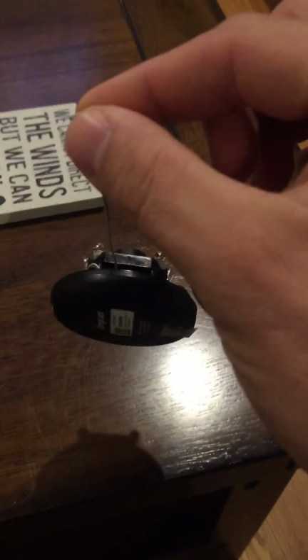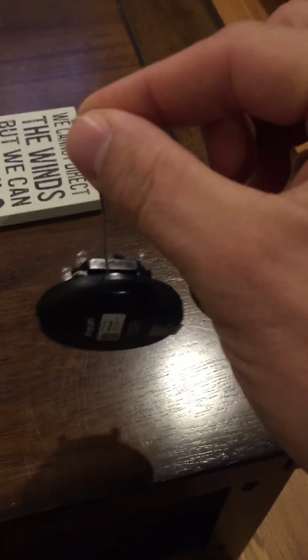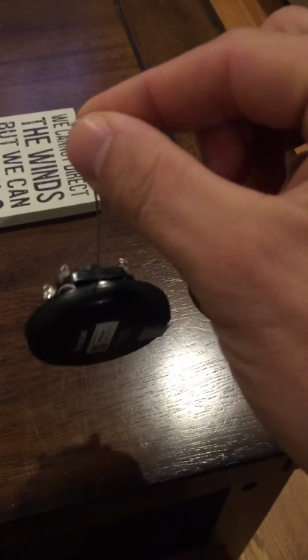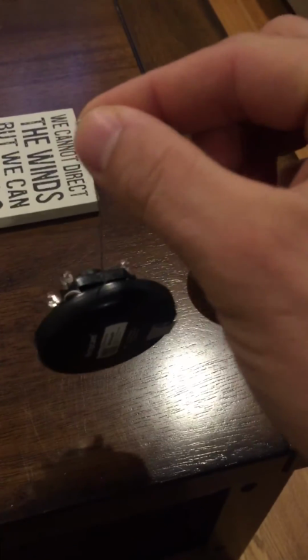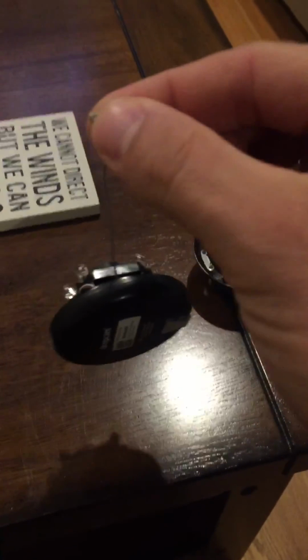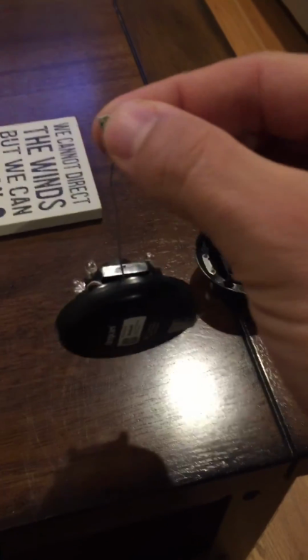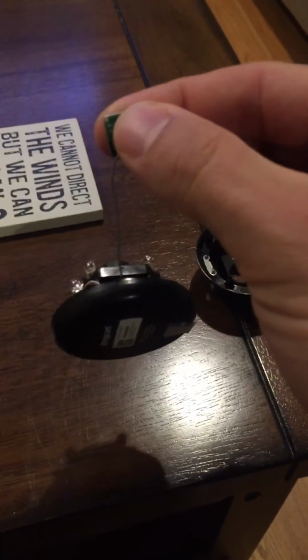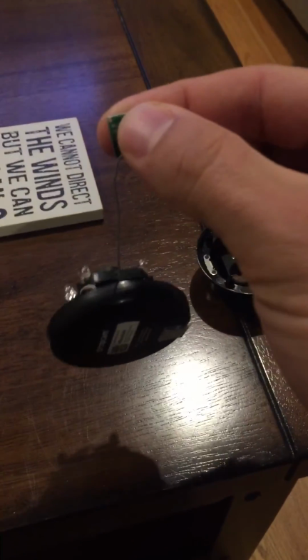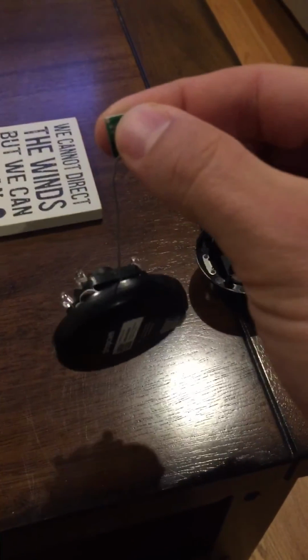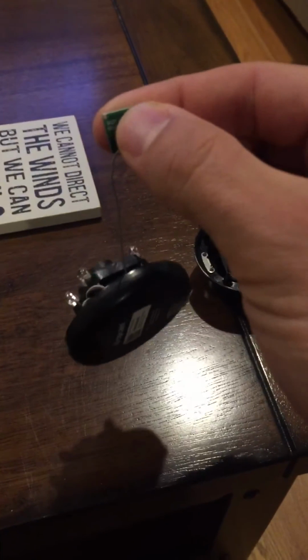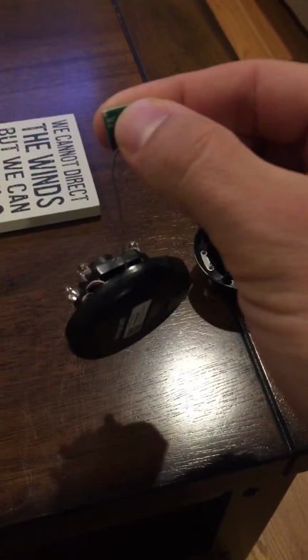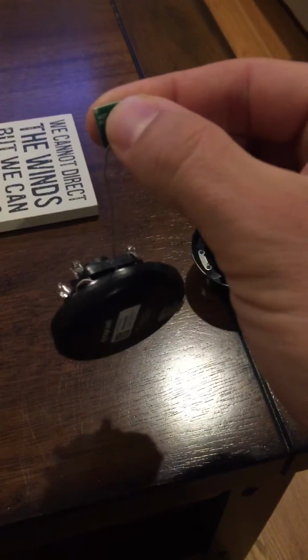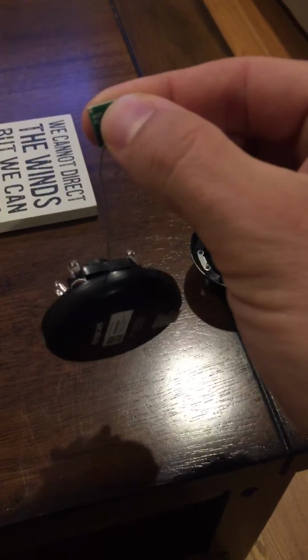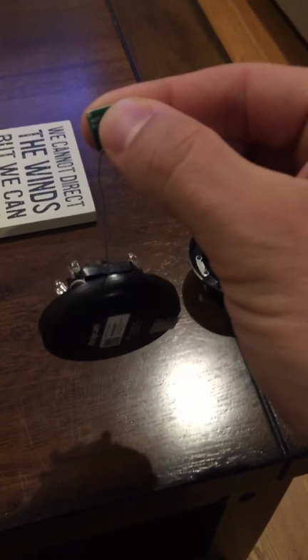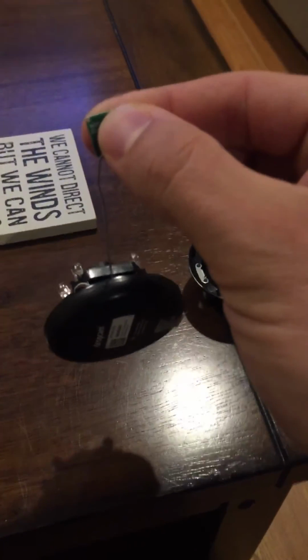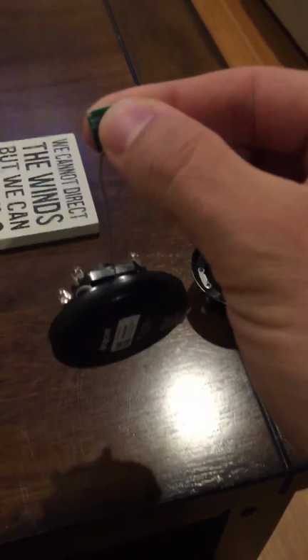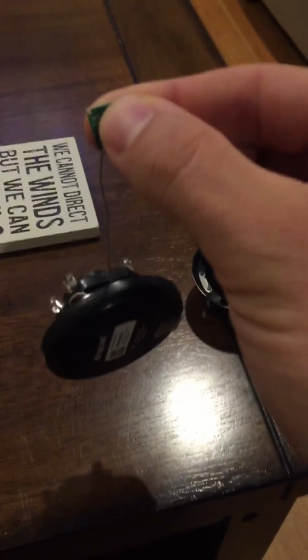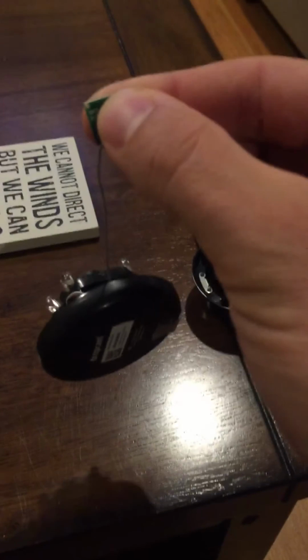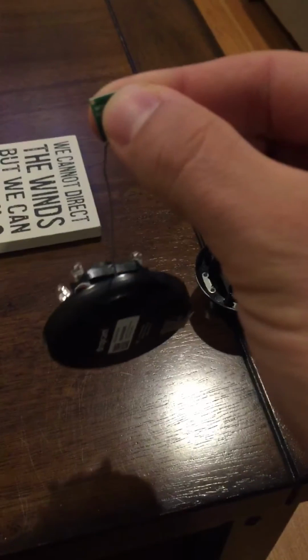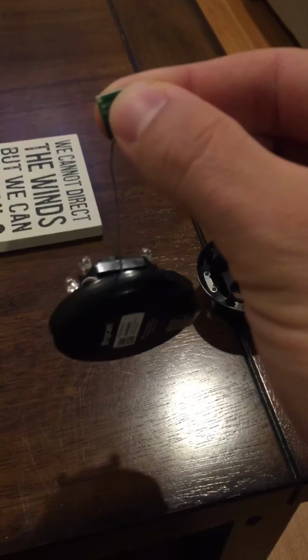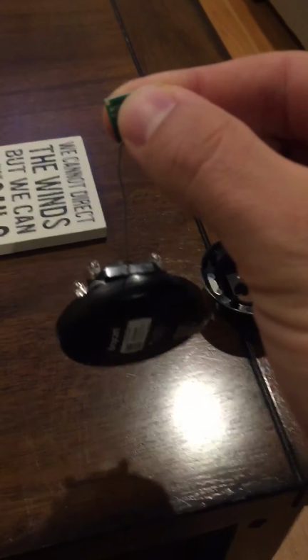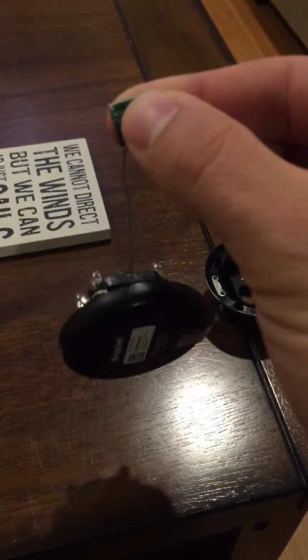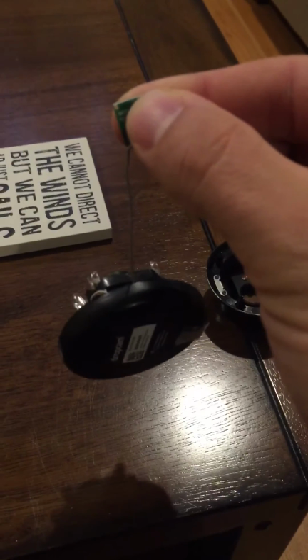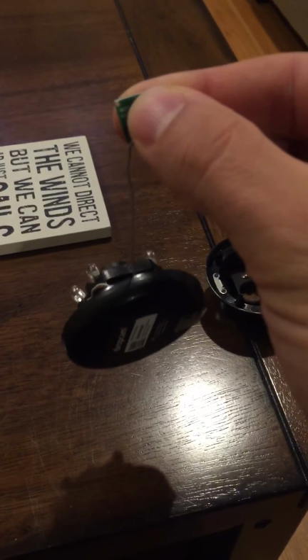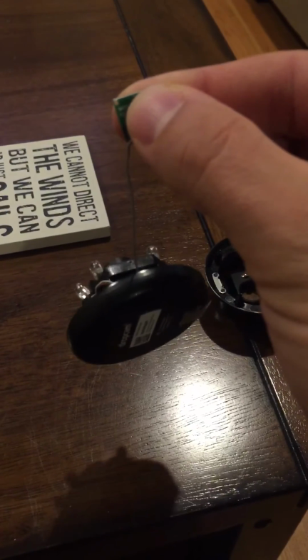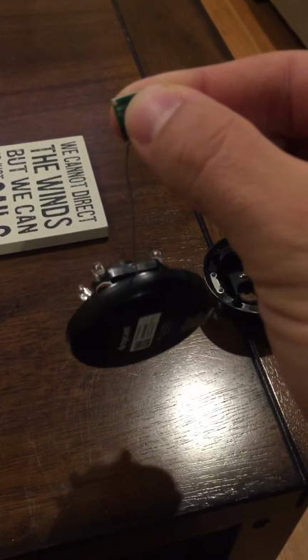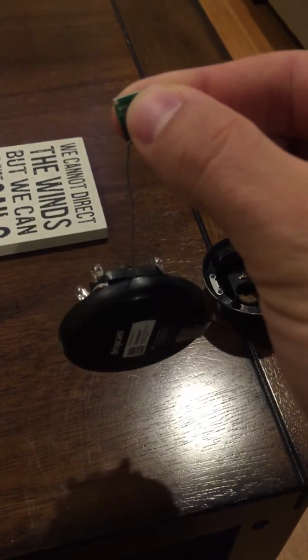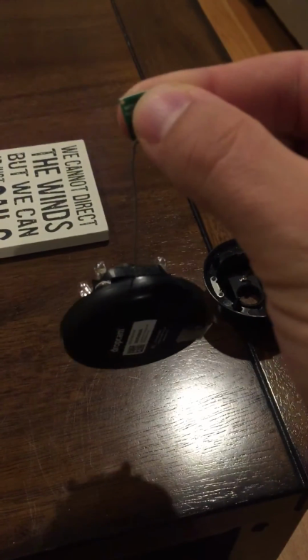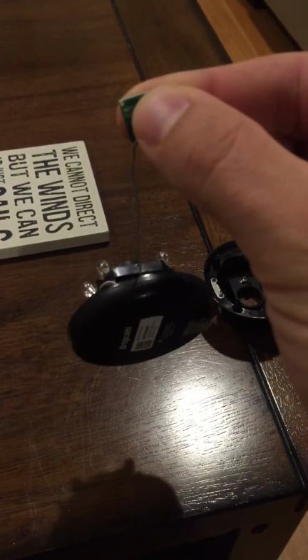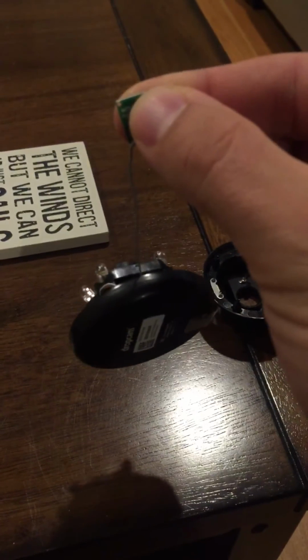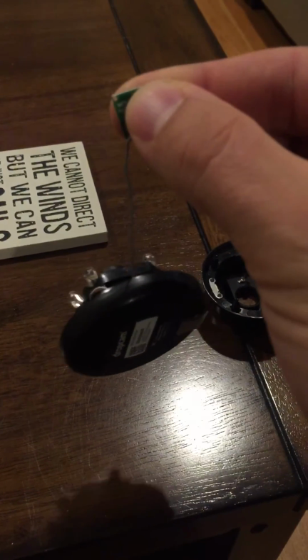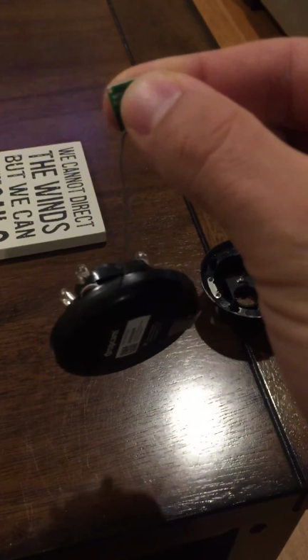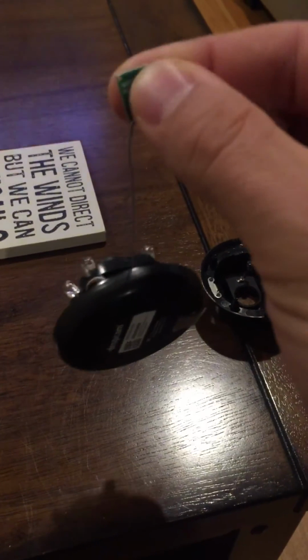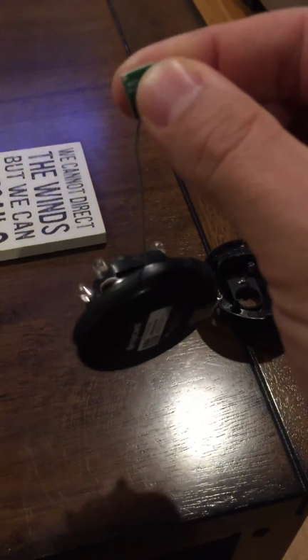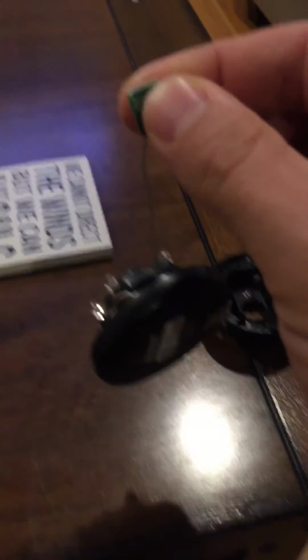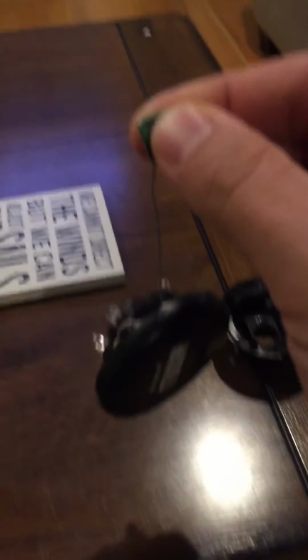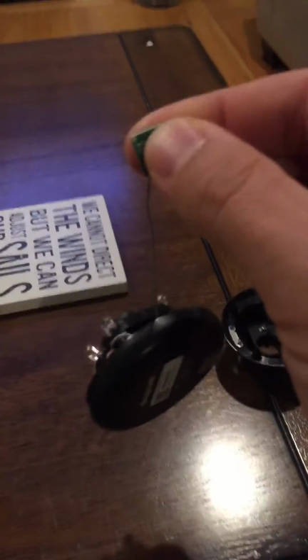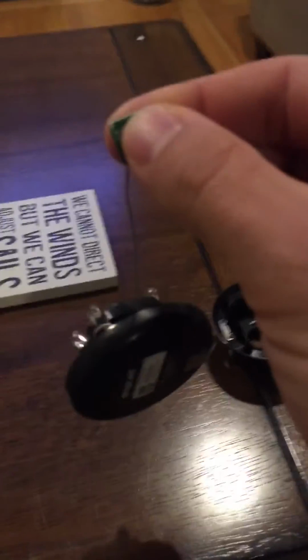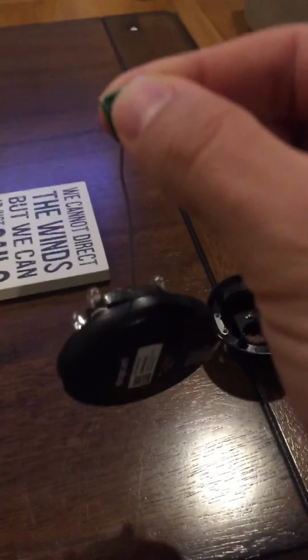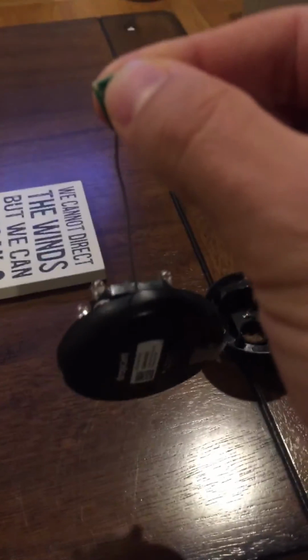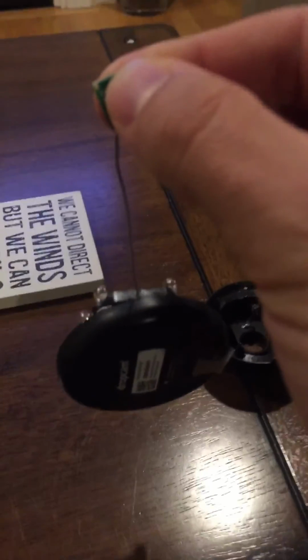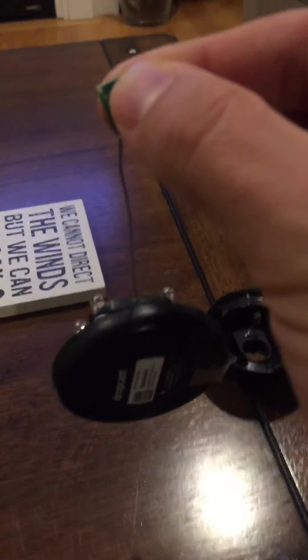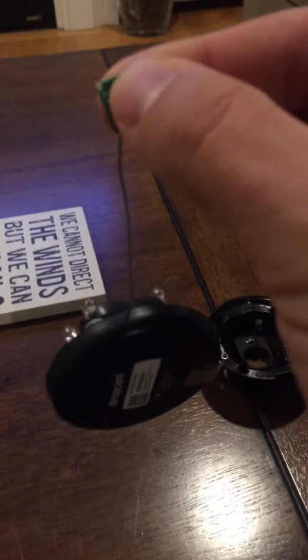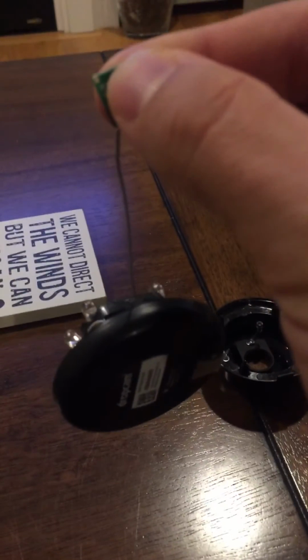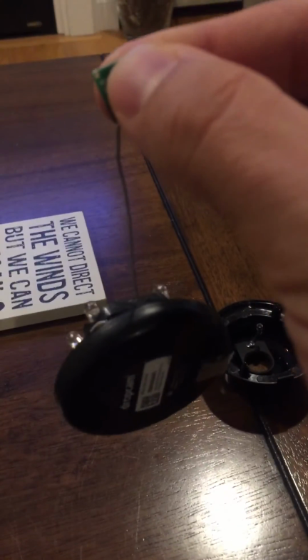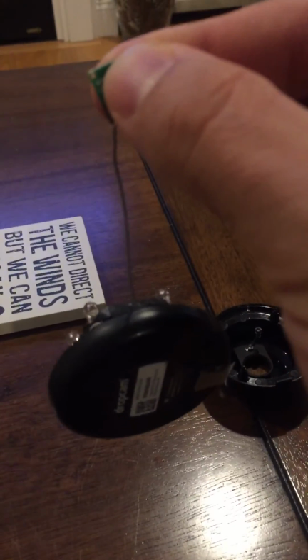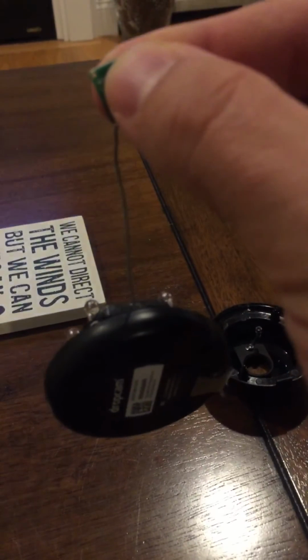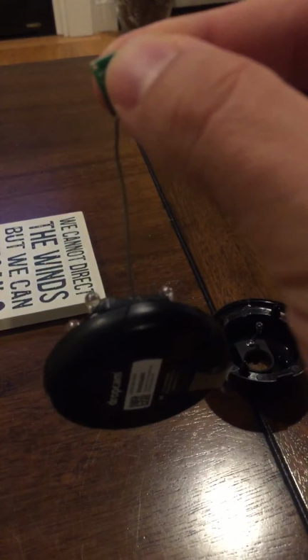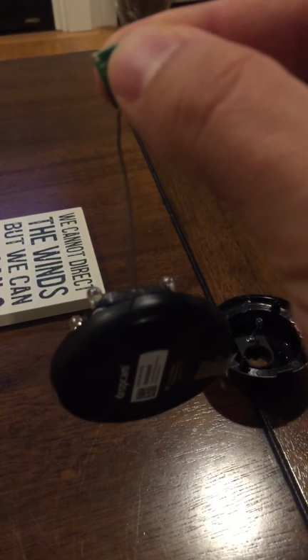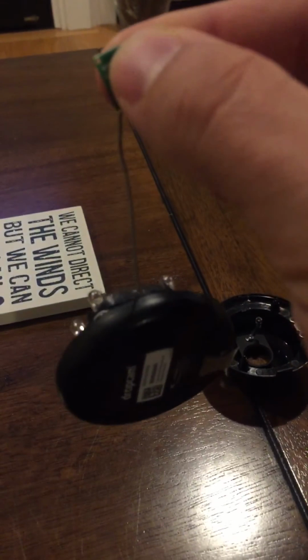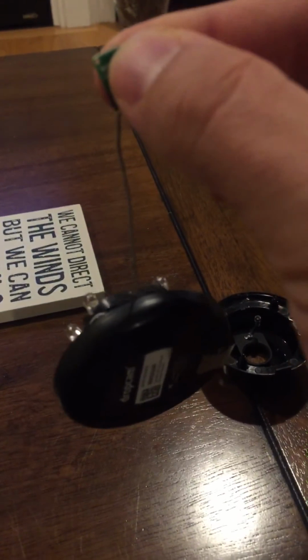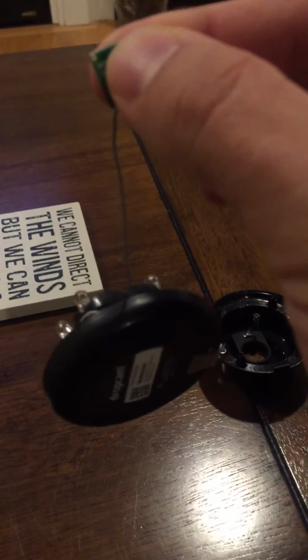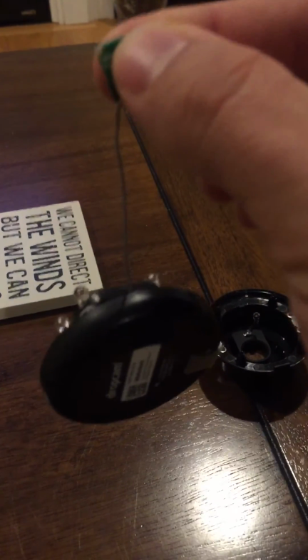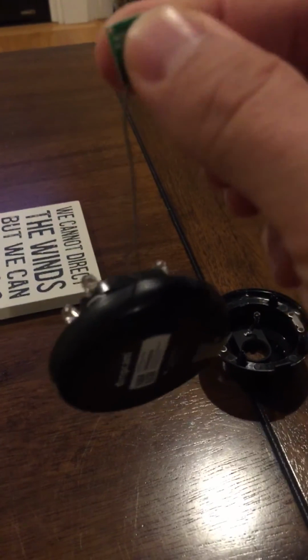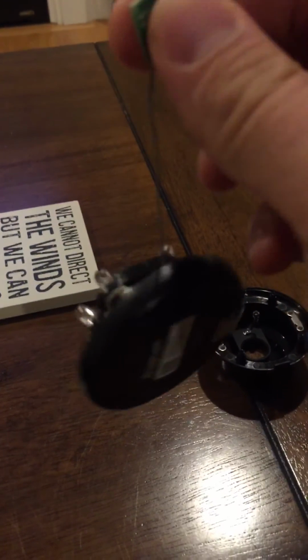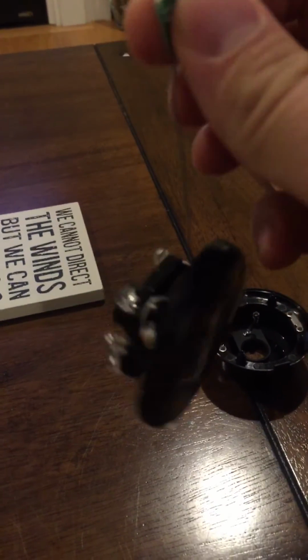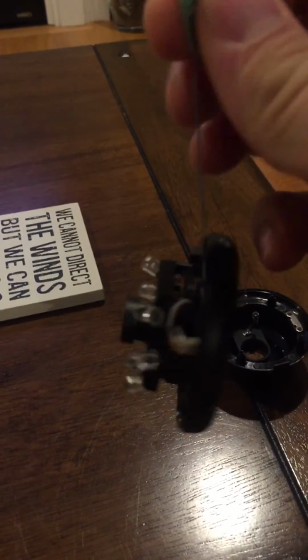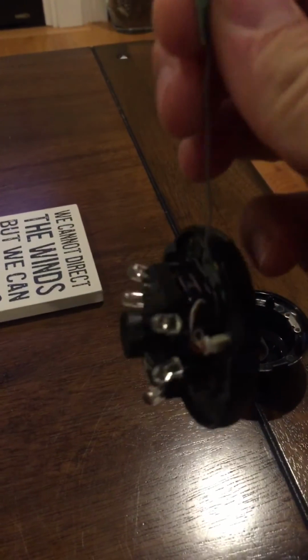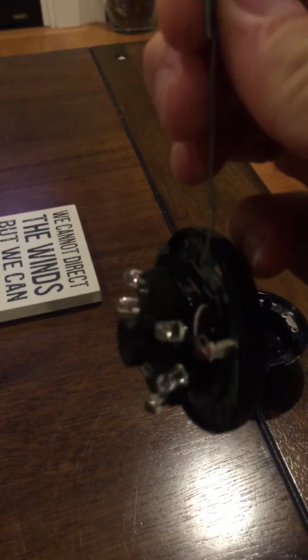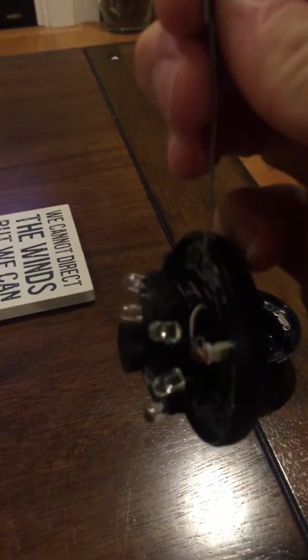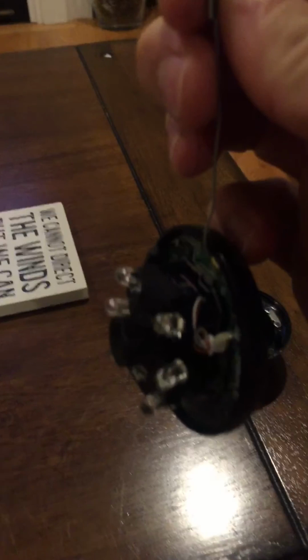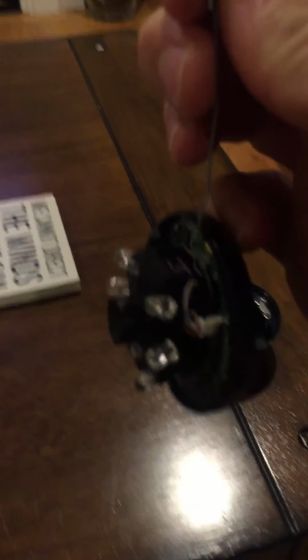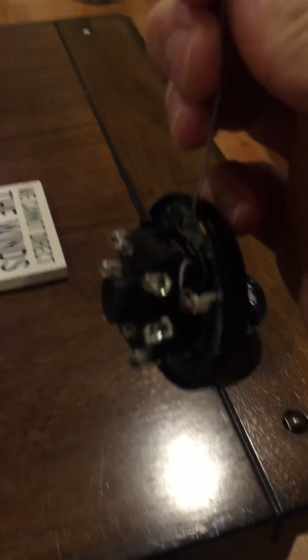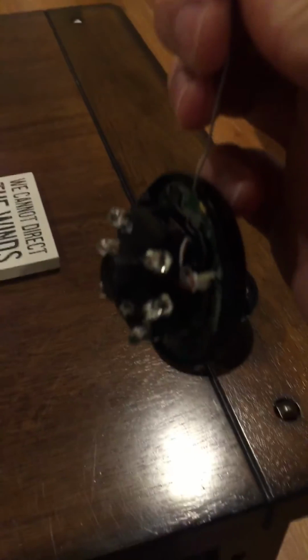You'll have way better range. I was losing connection every day on this thing — now I've gone a week and I haven't lost connection once.